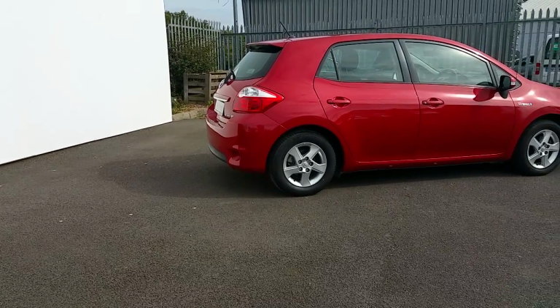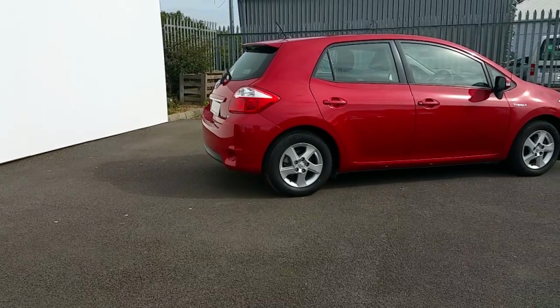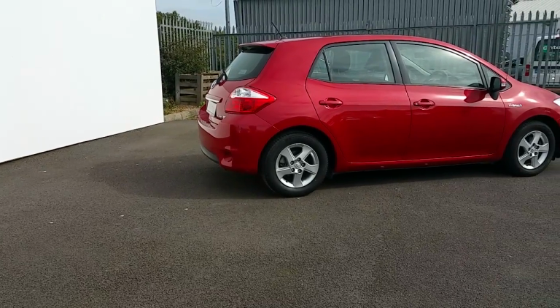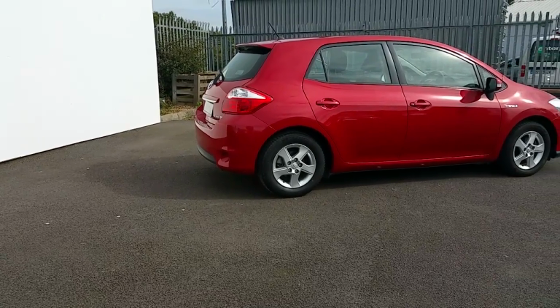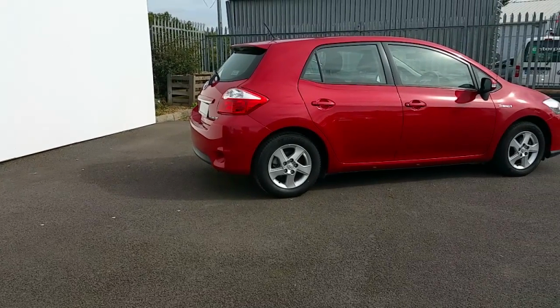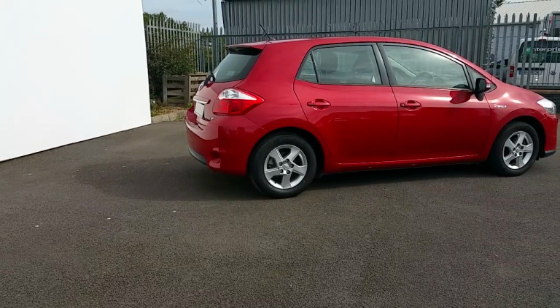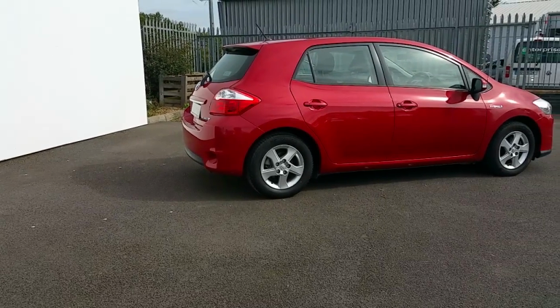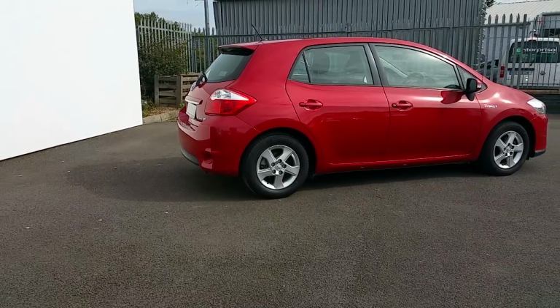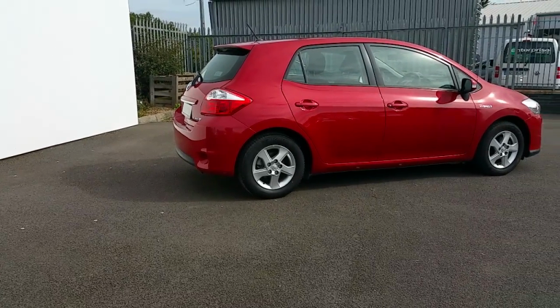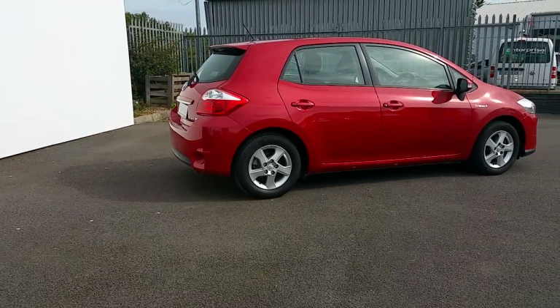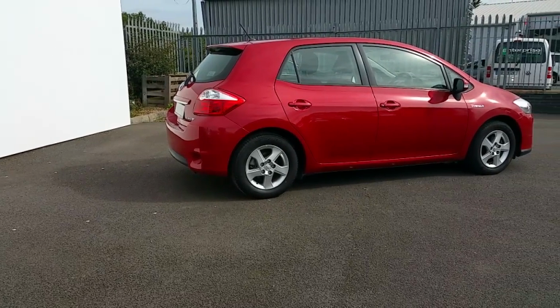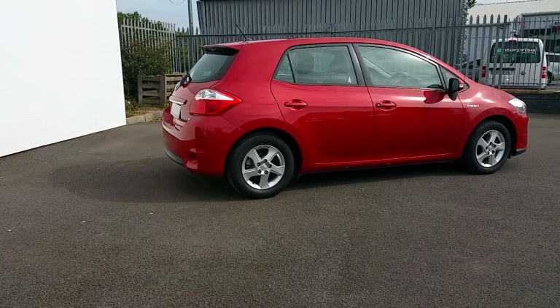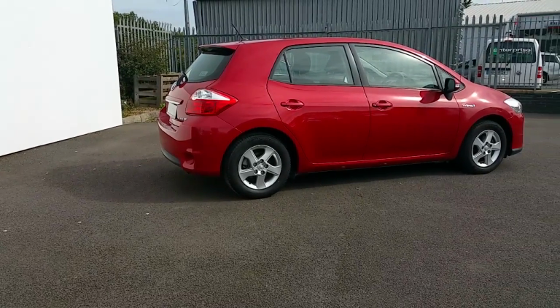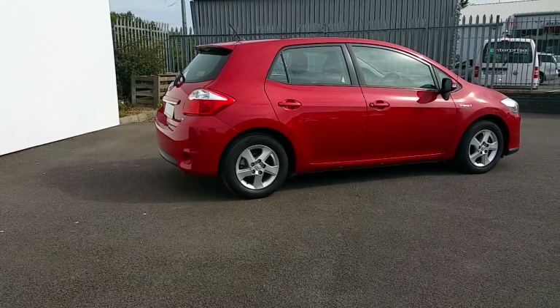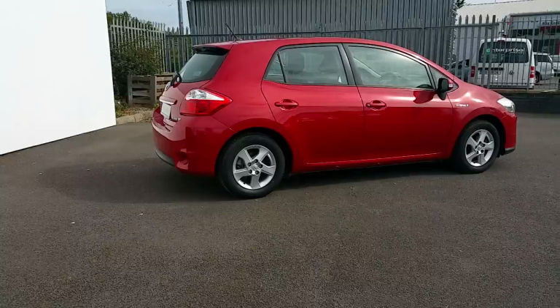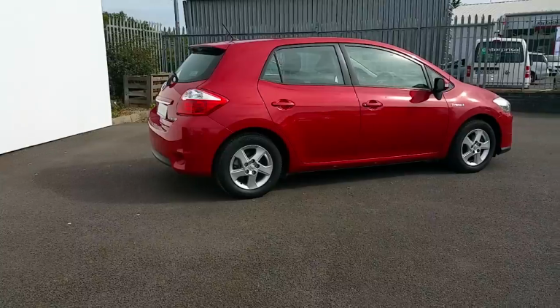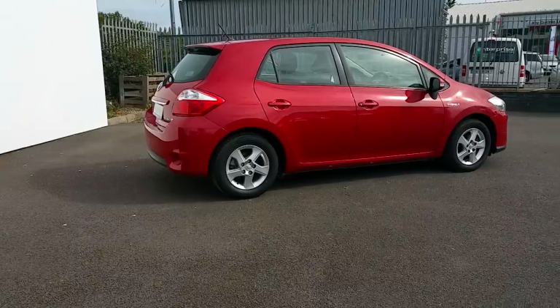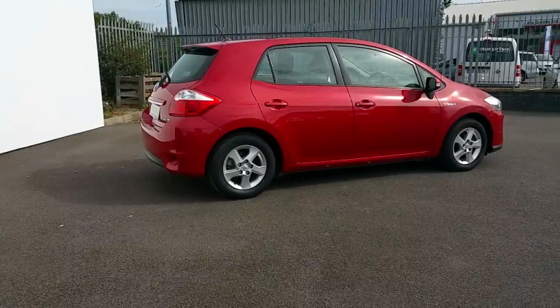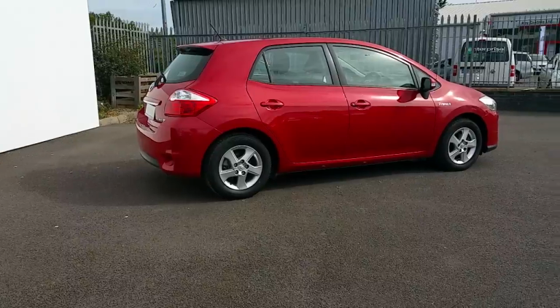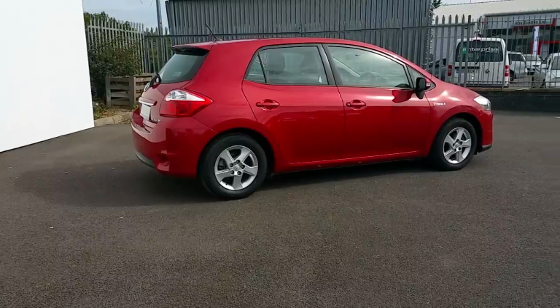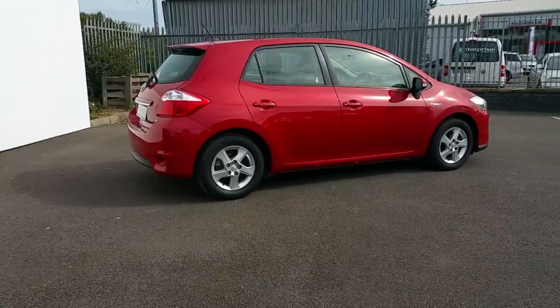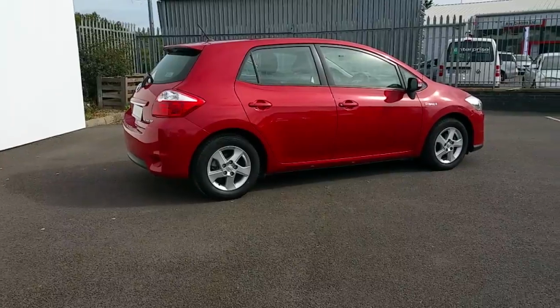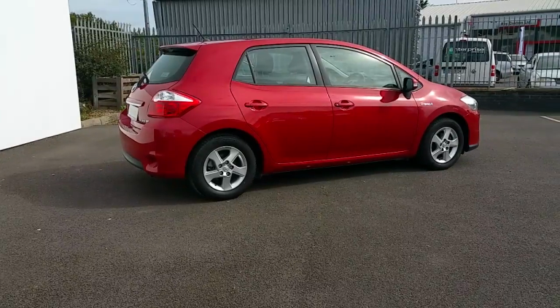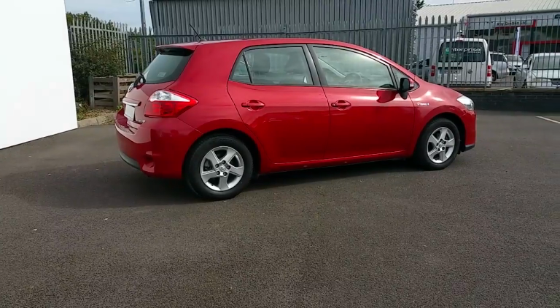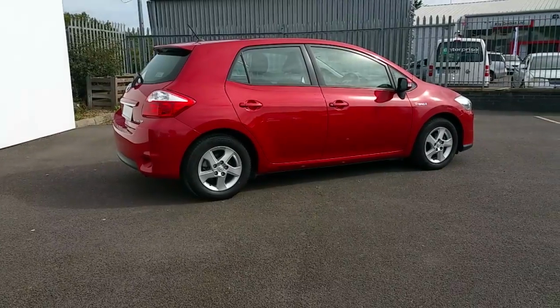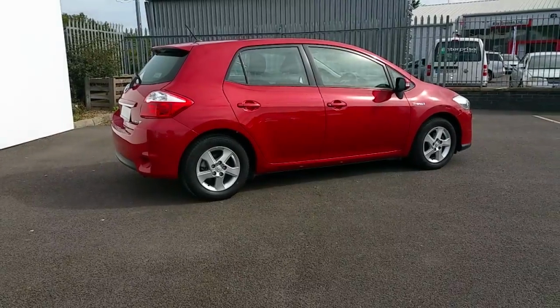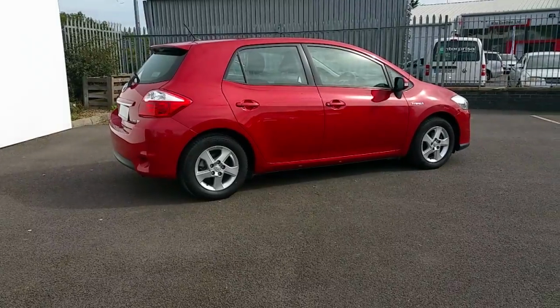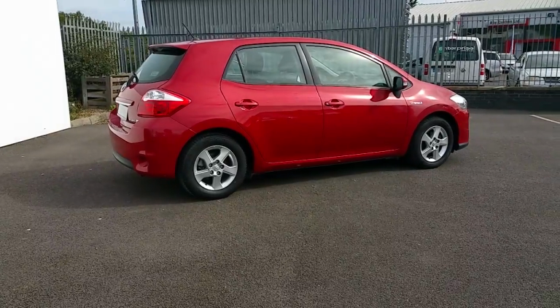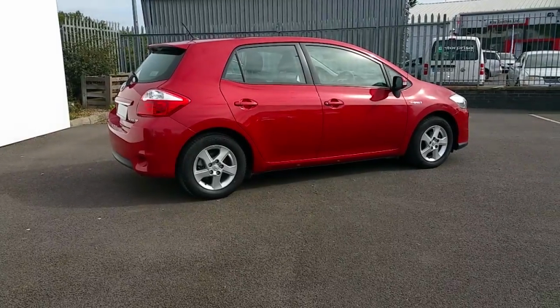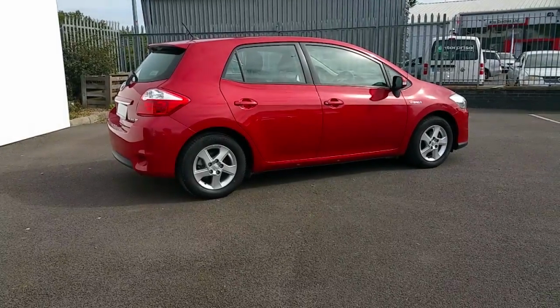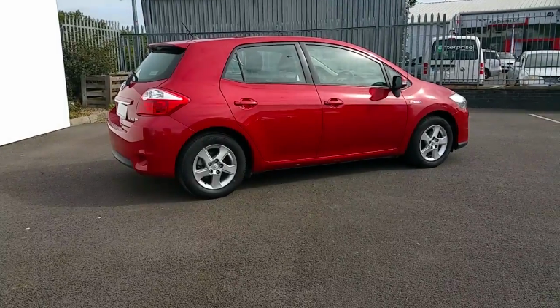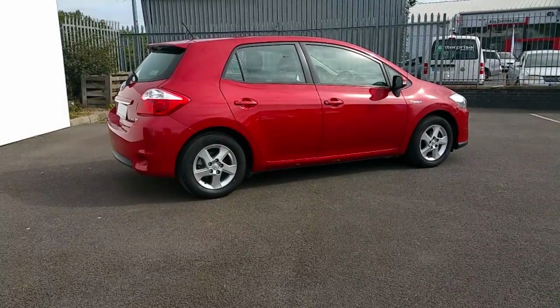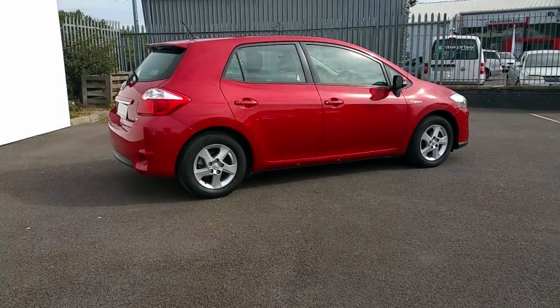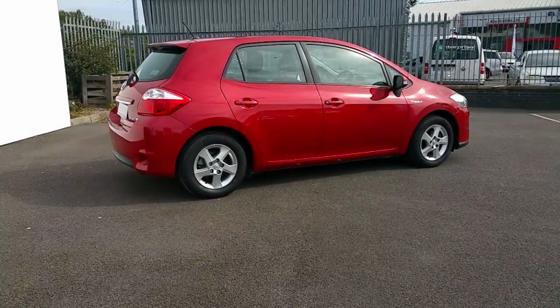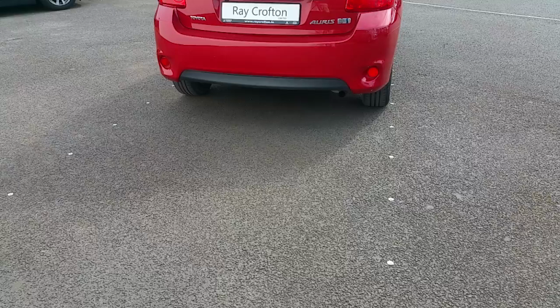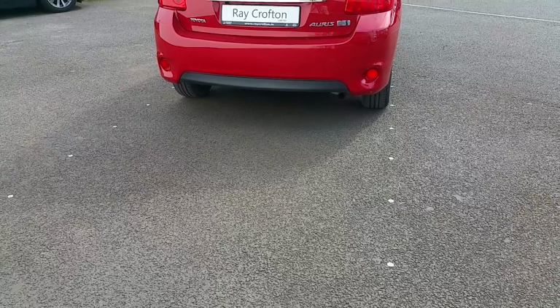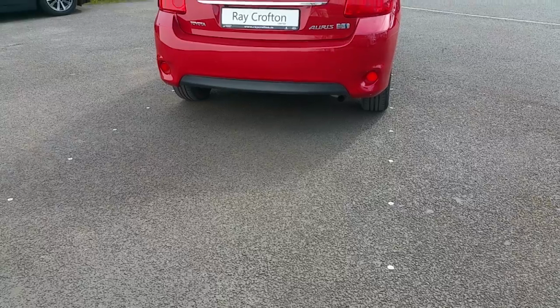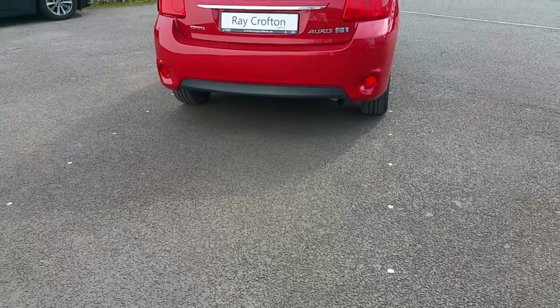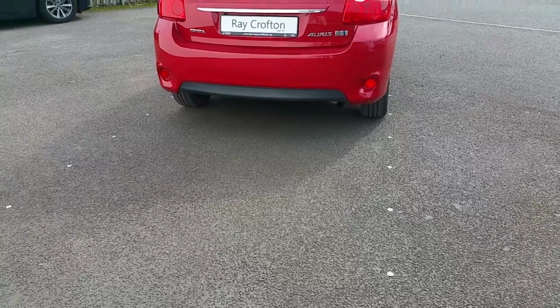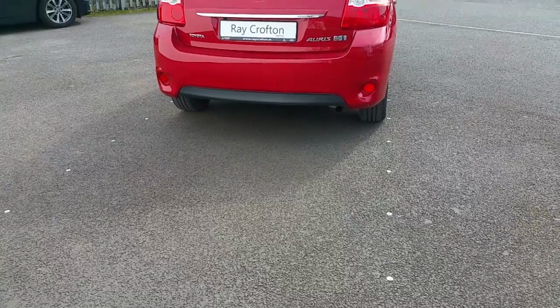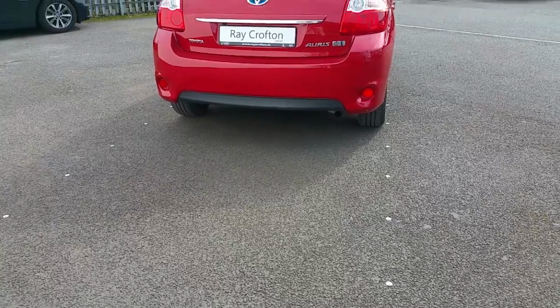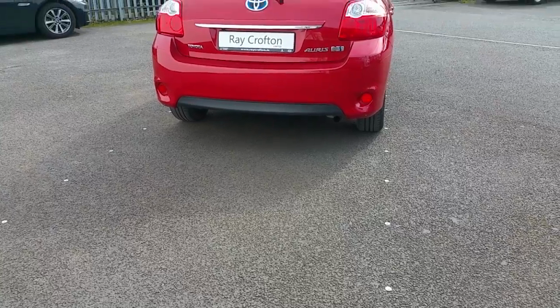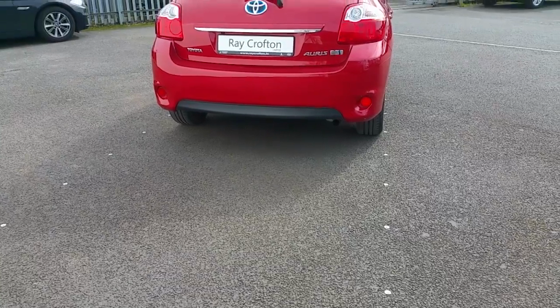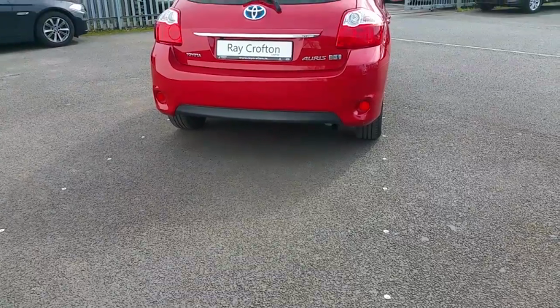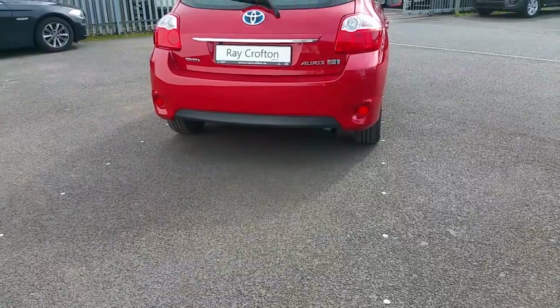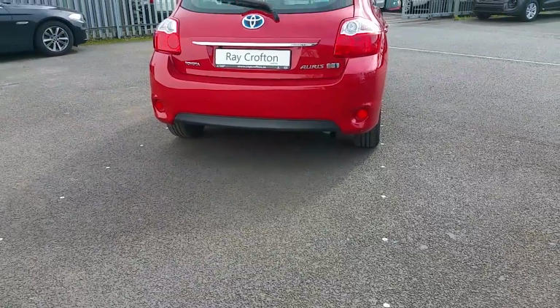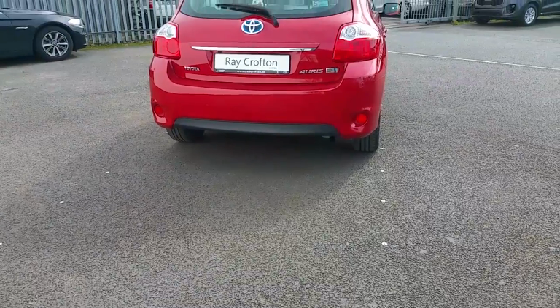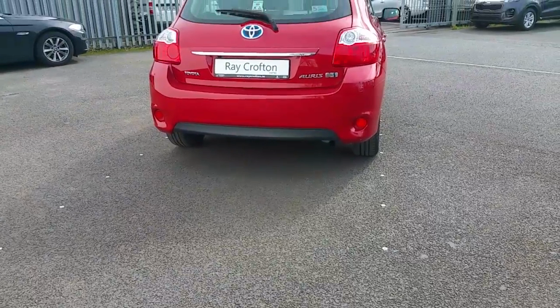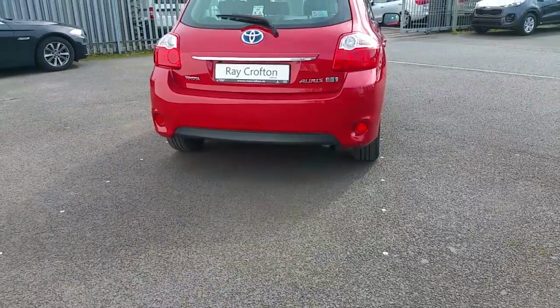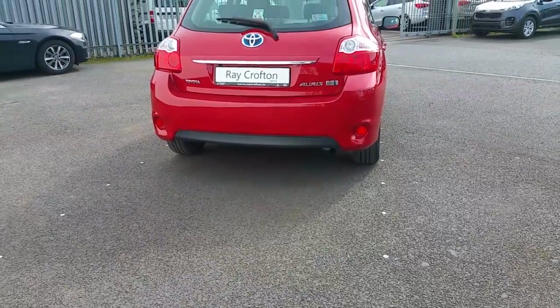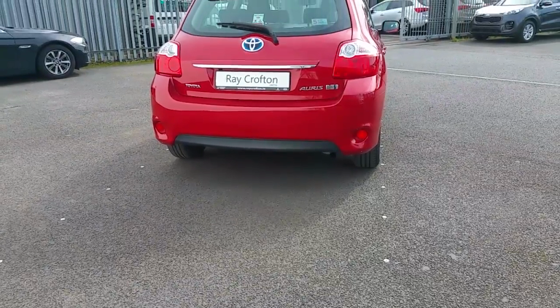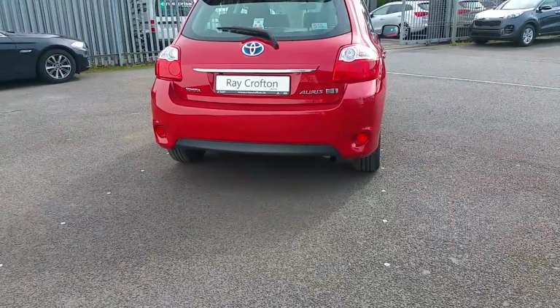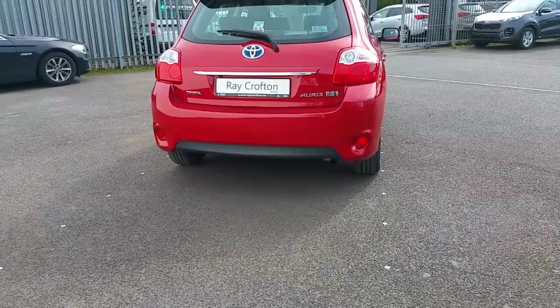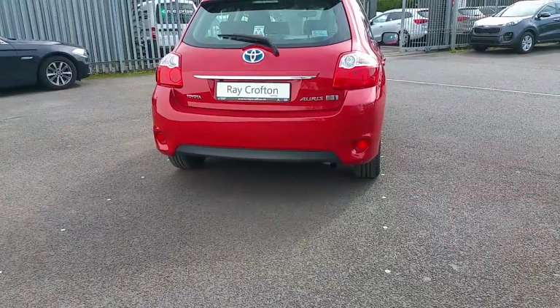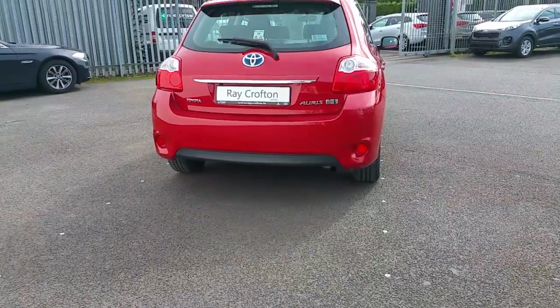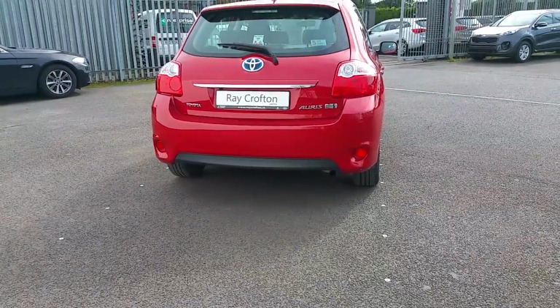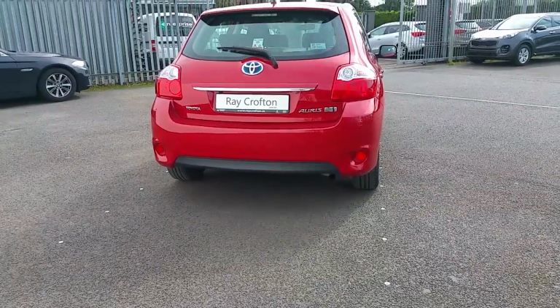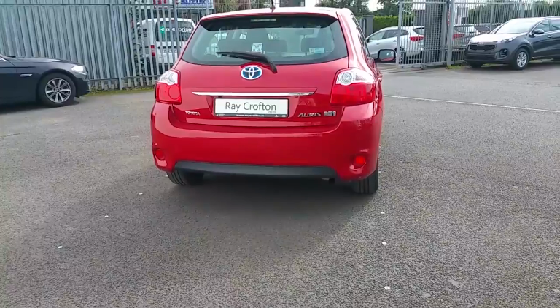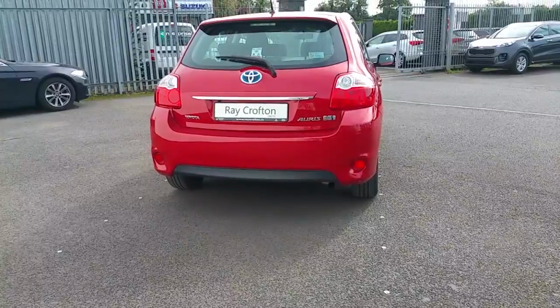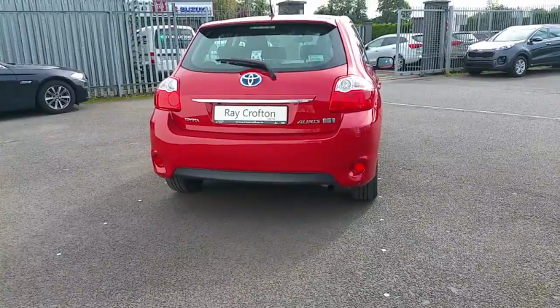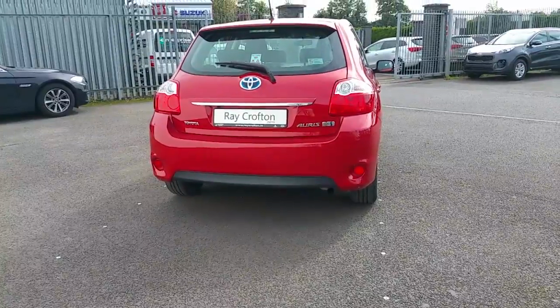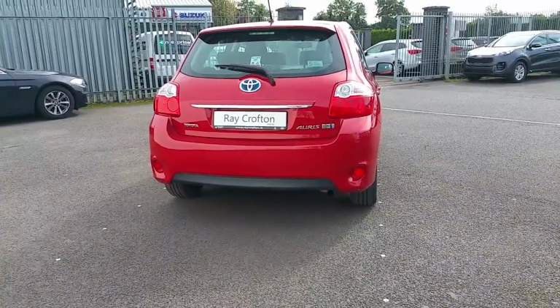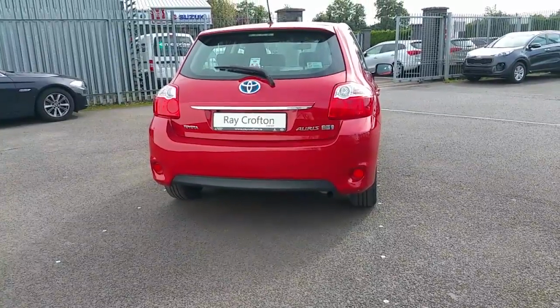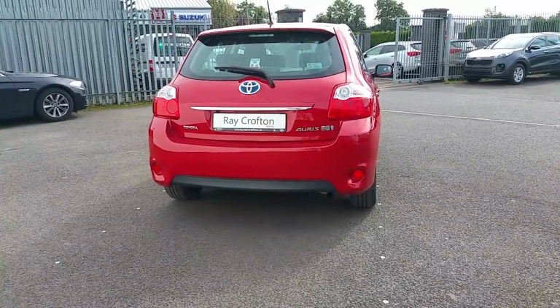This car has a full service history with 2 spare keys. Good boot space and a rear reversing camera.